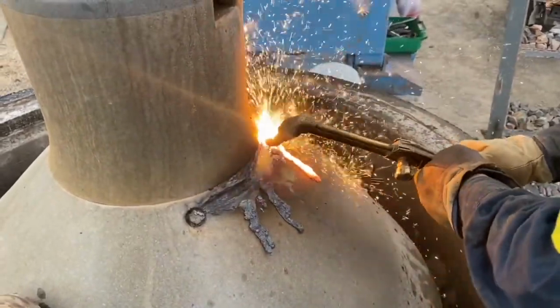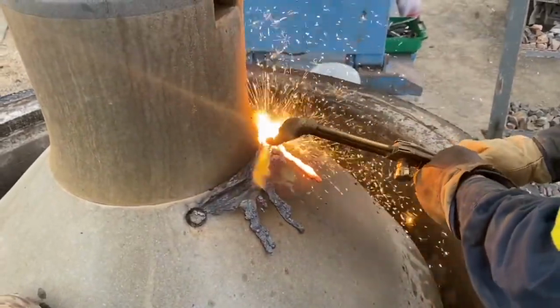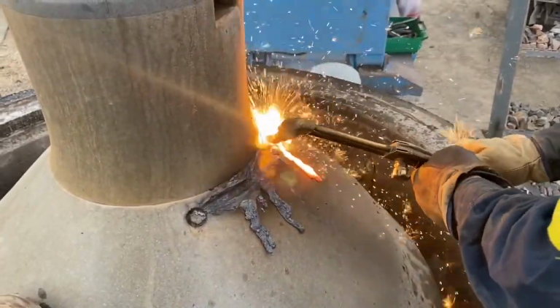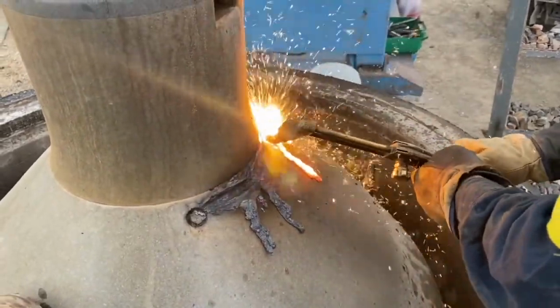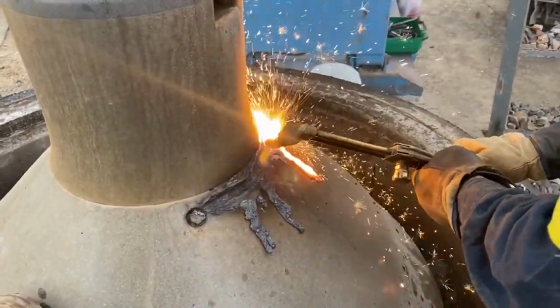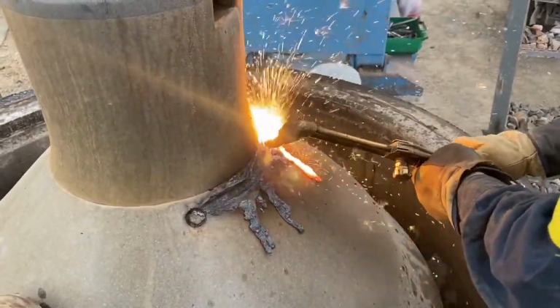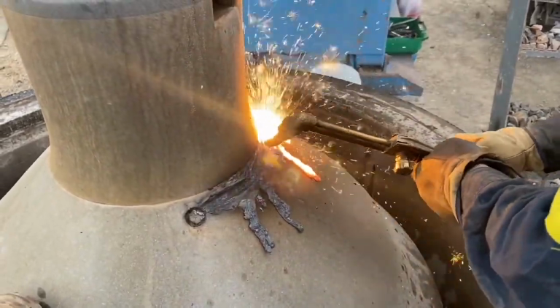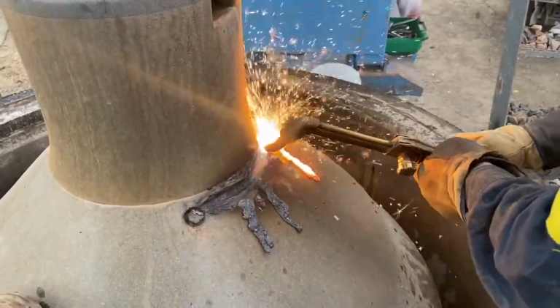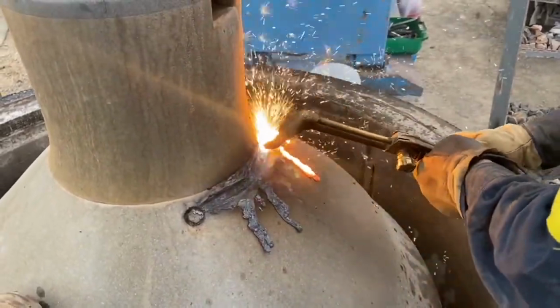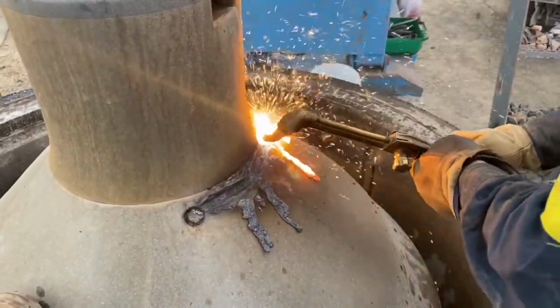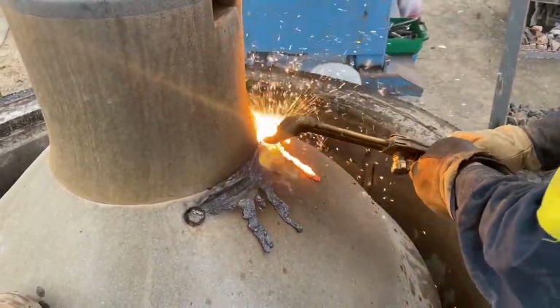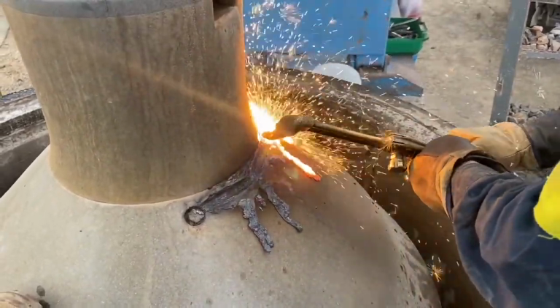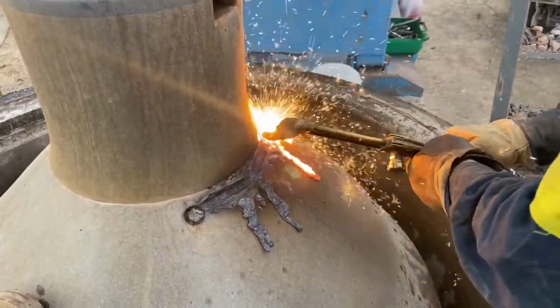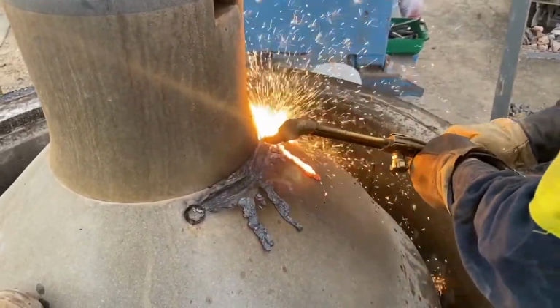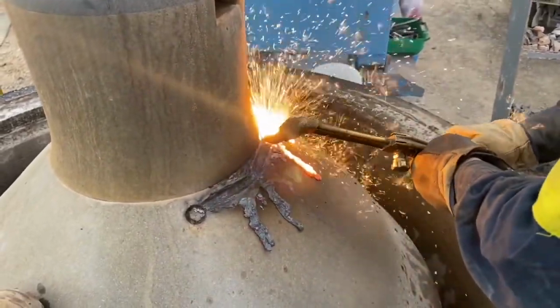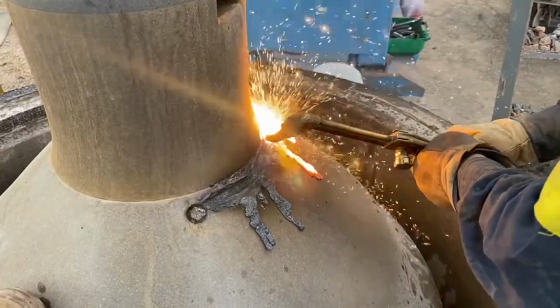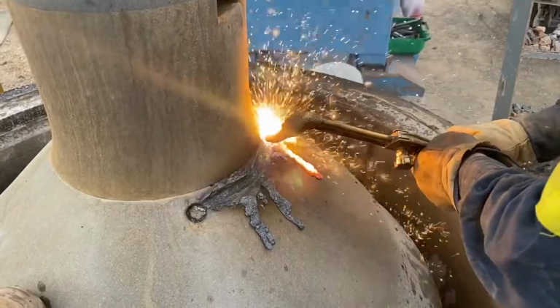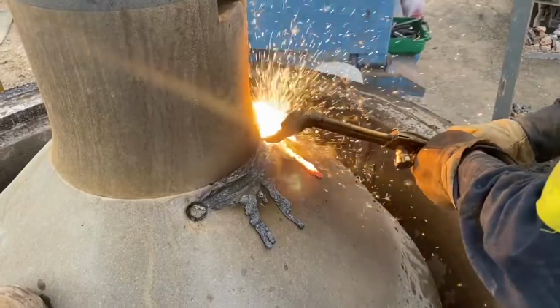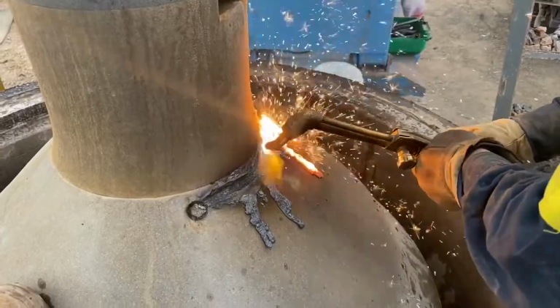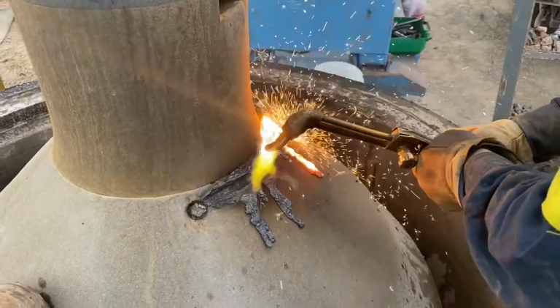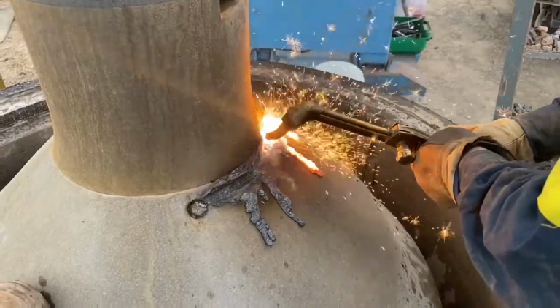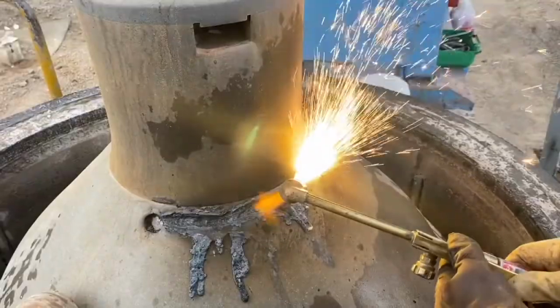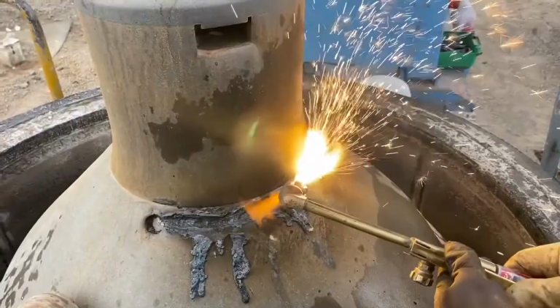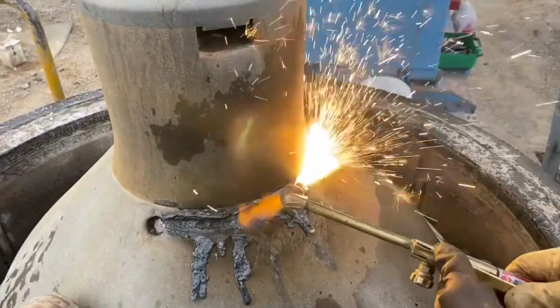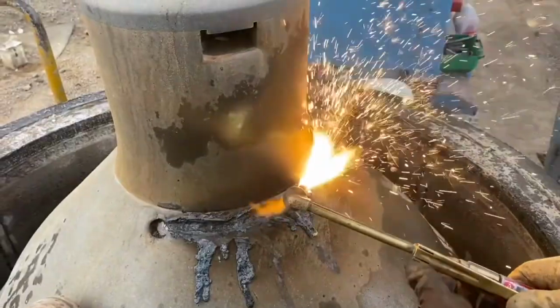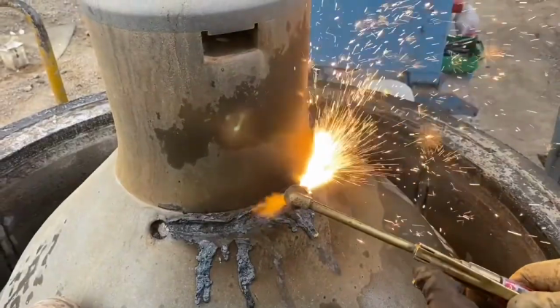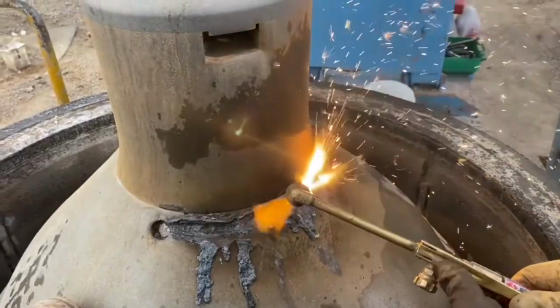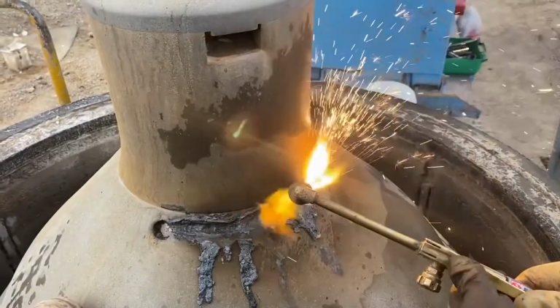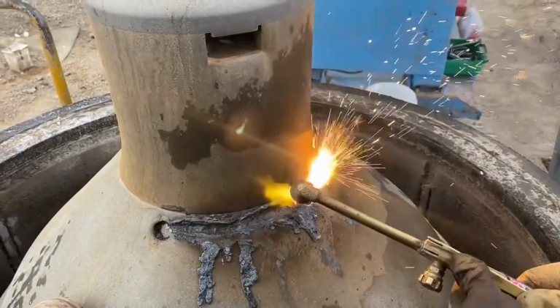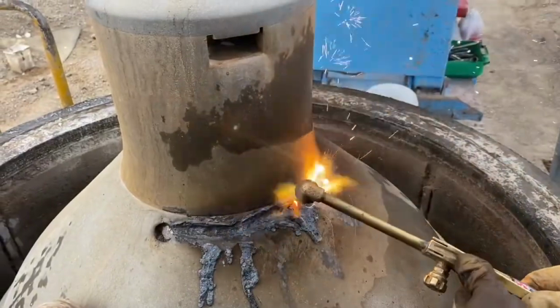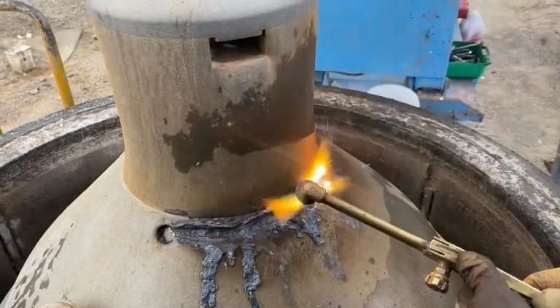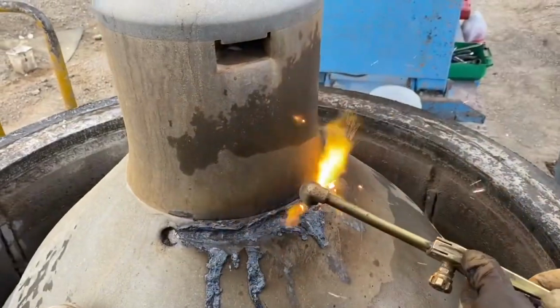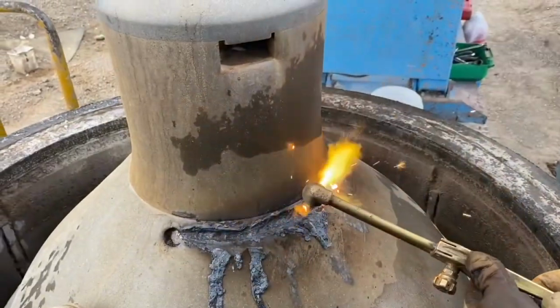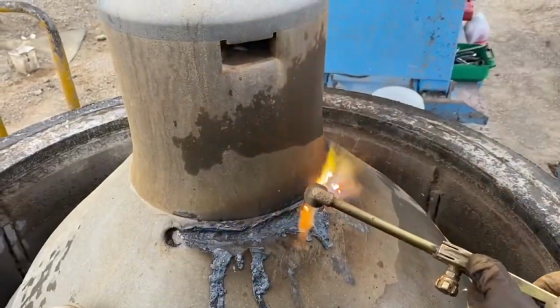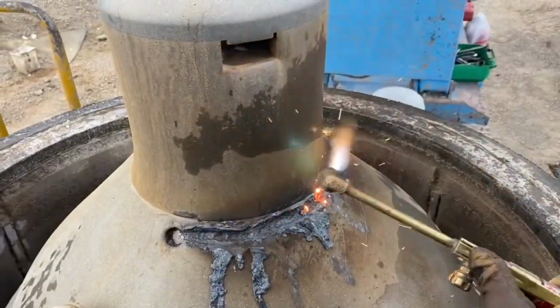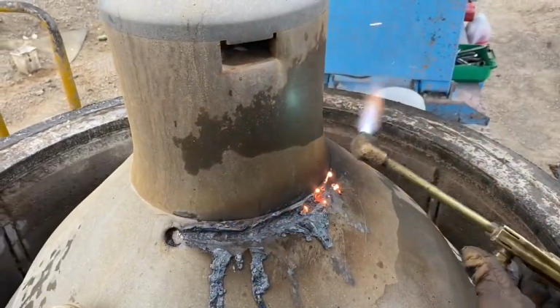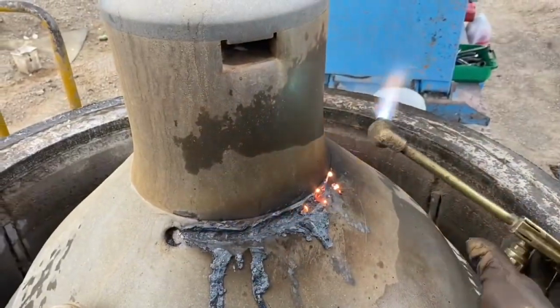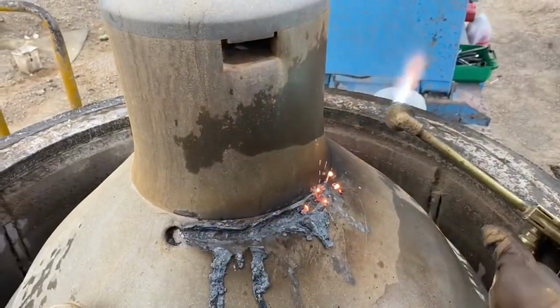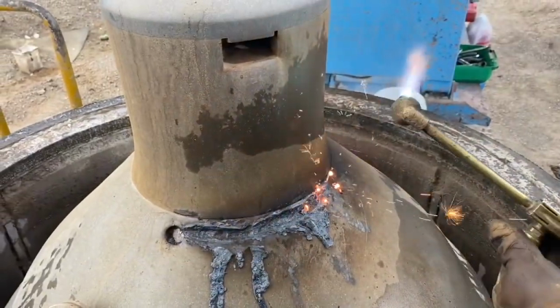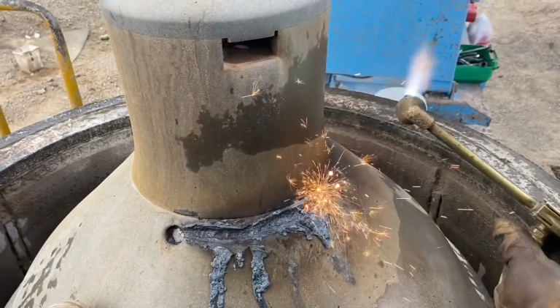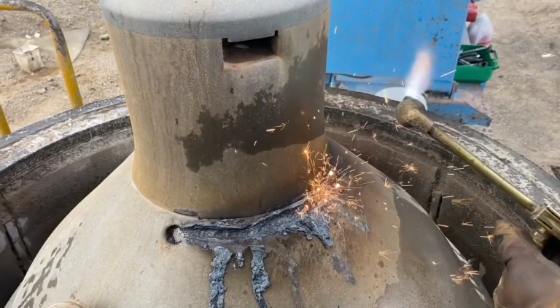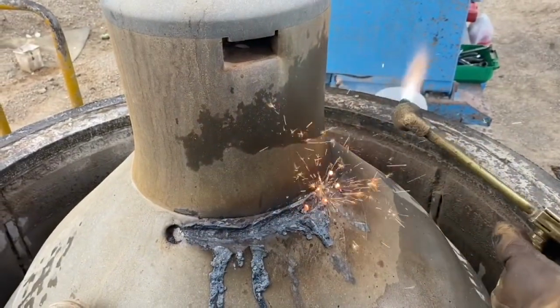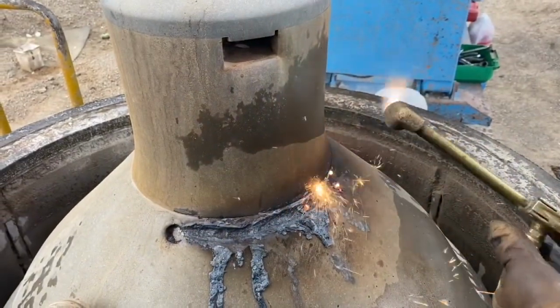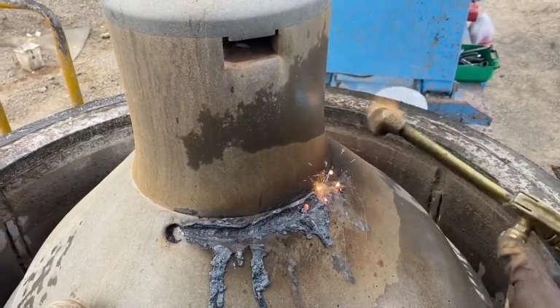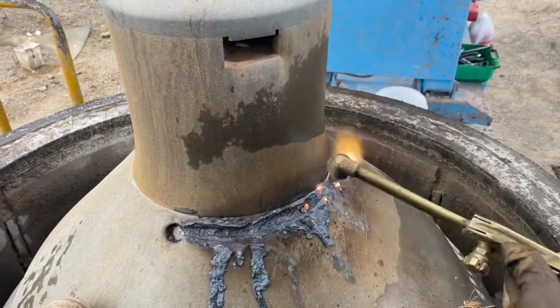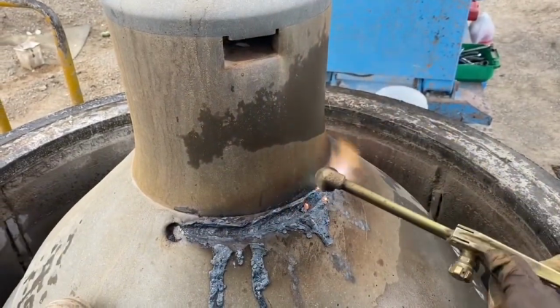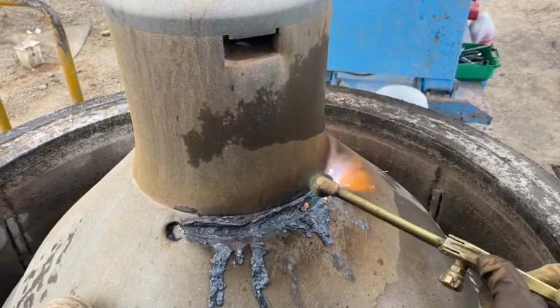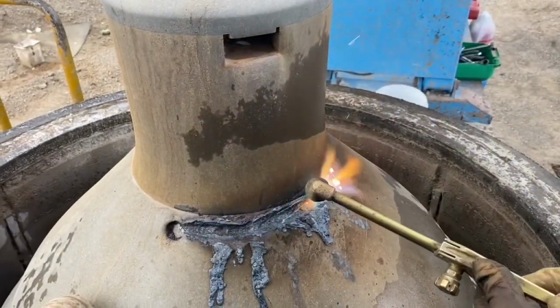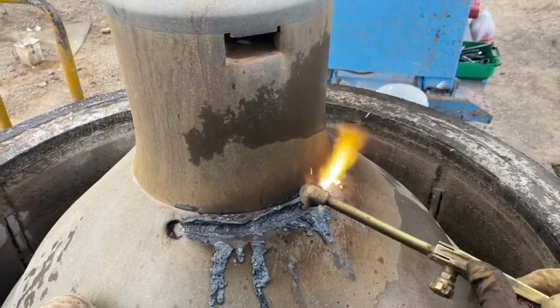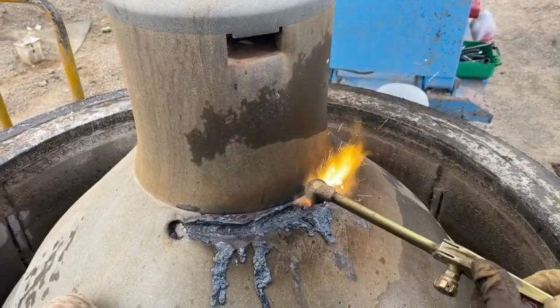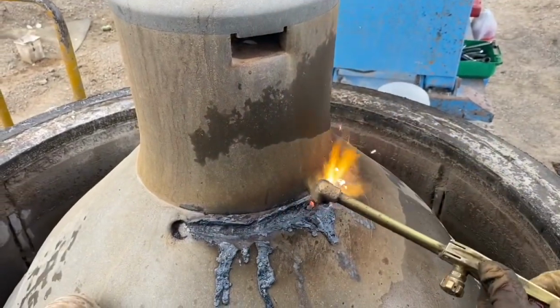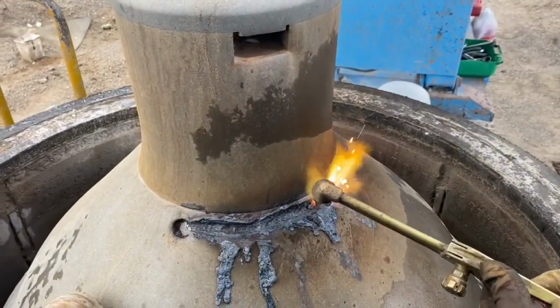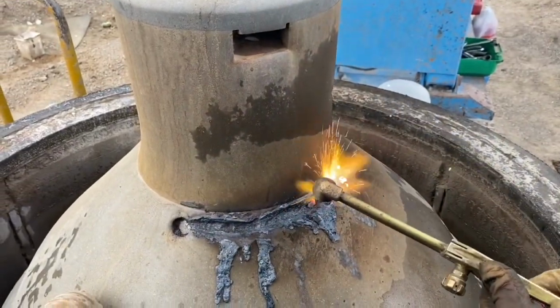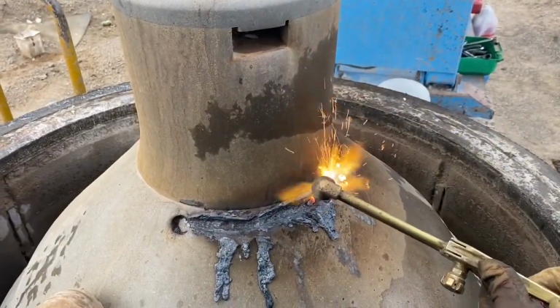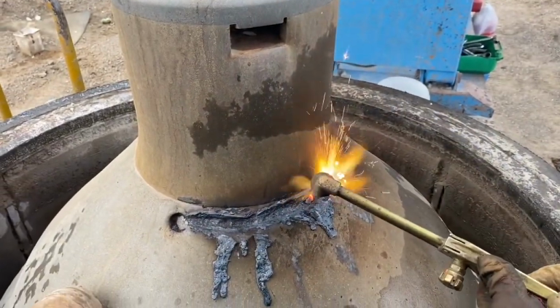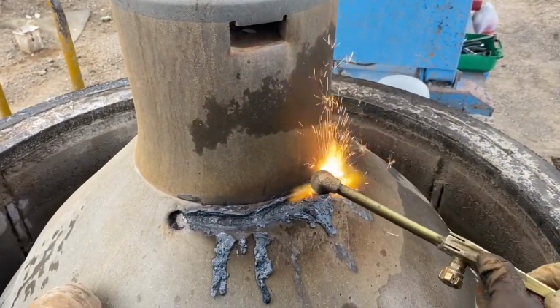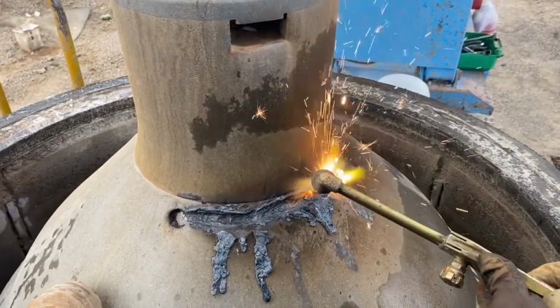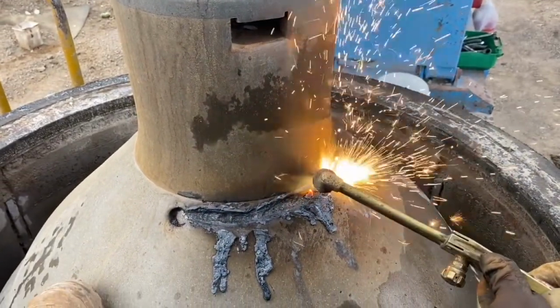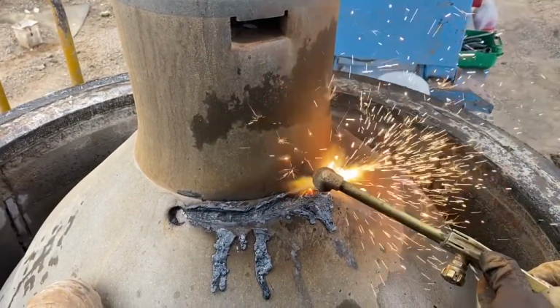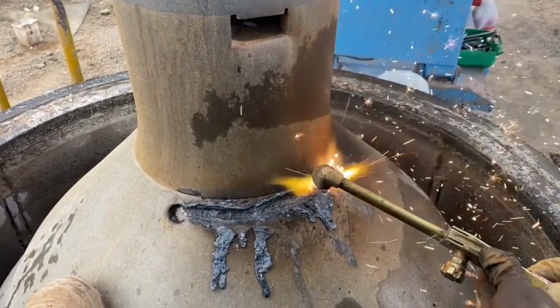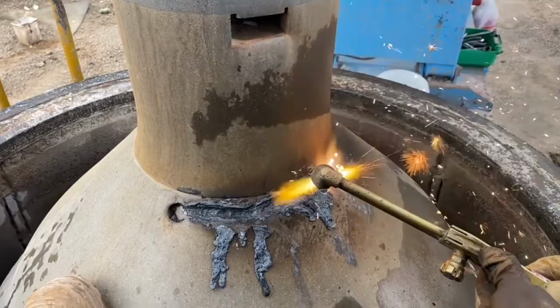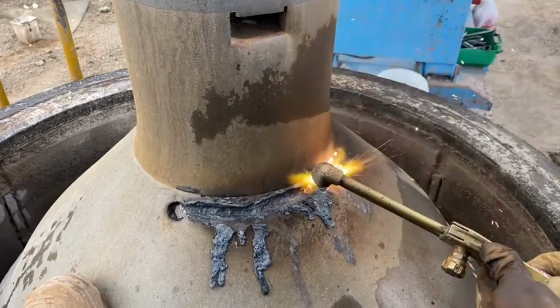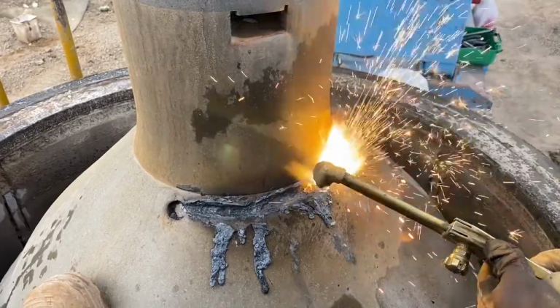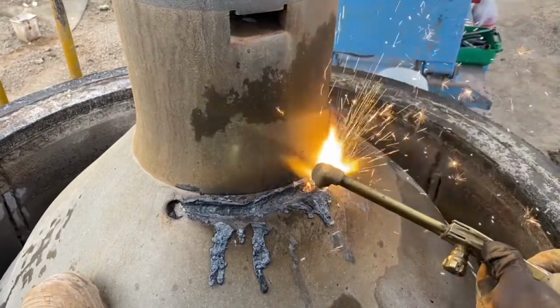You only want to cut these with an oxy. You don't want to use anything with electricity because that can arc out on the bearings and damage them.